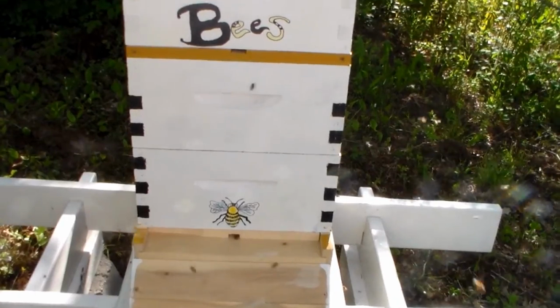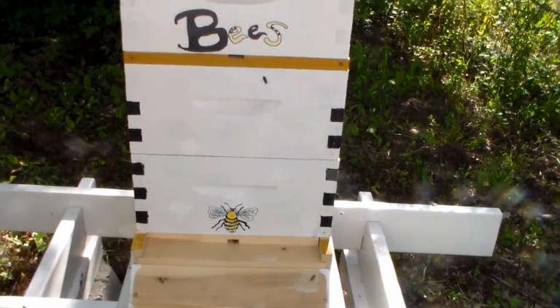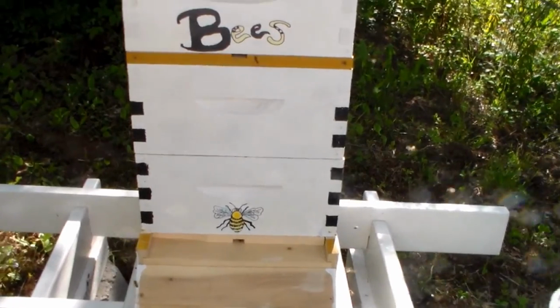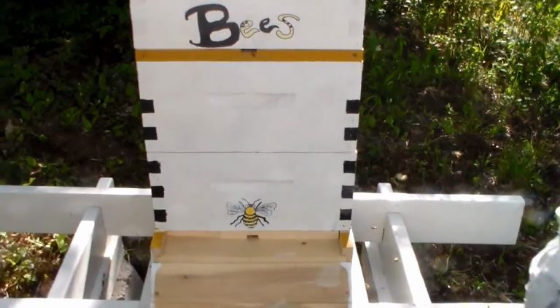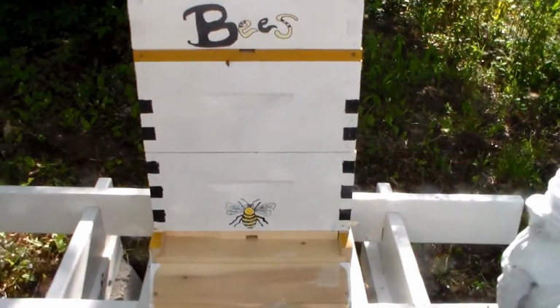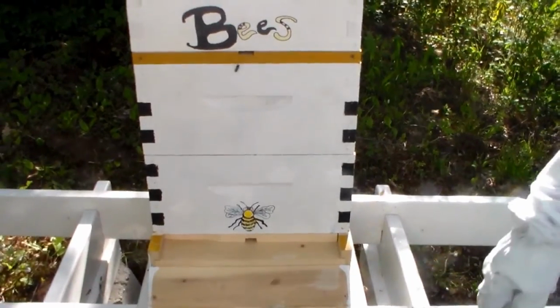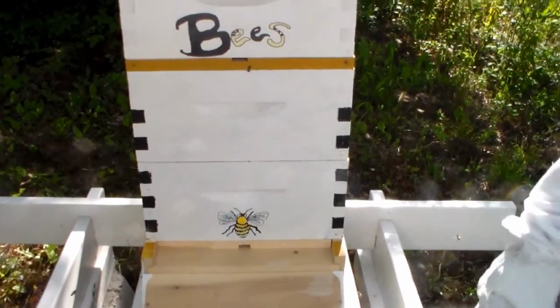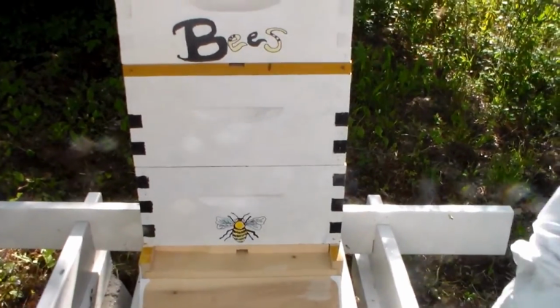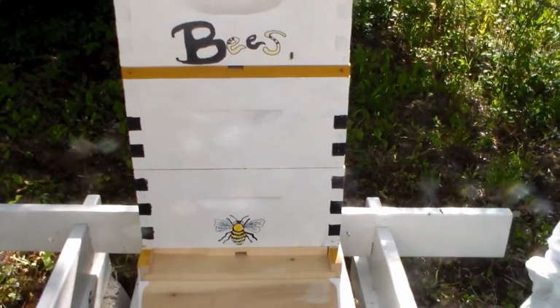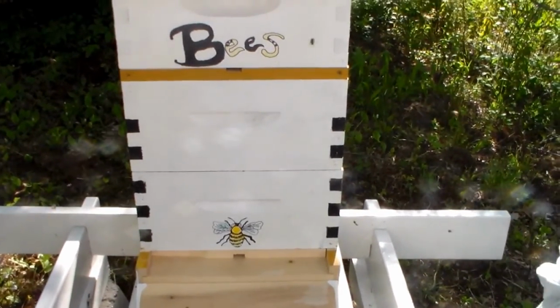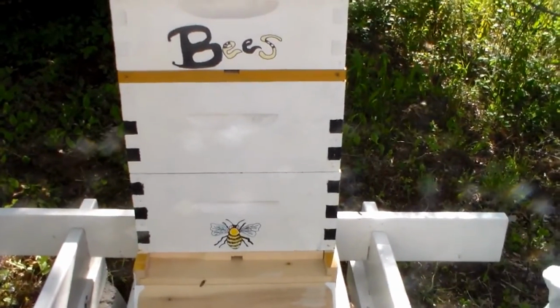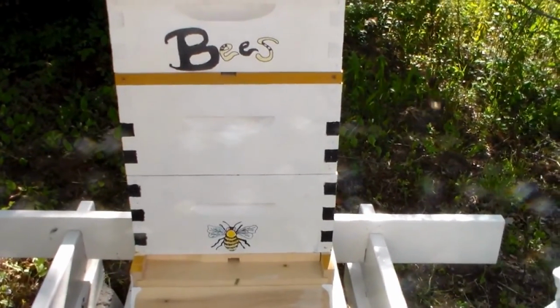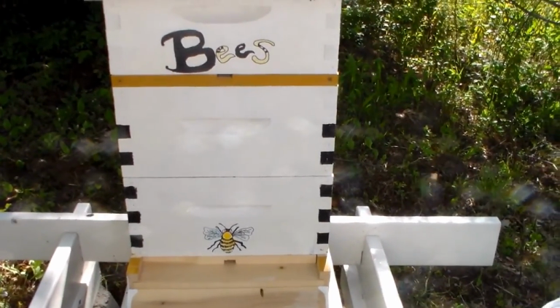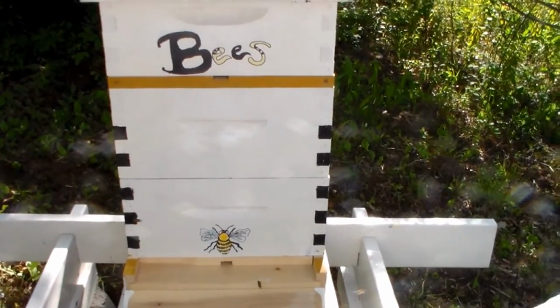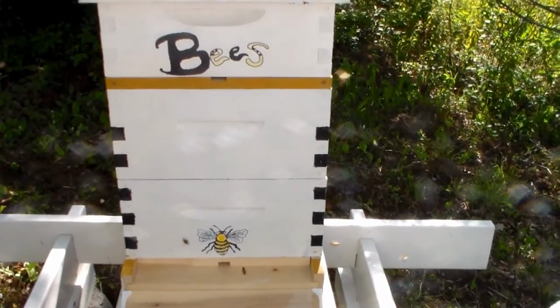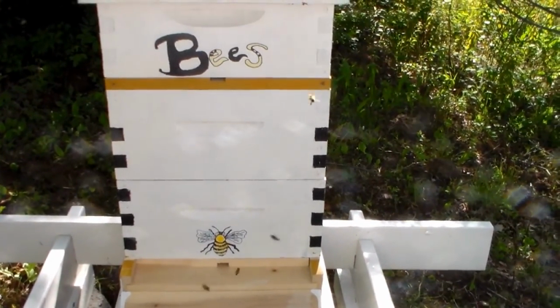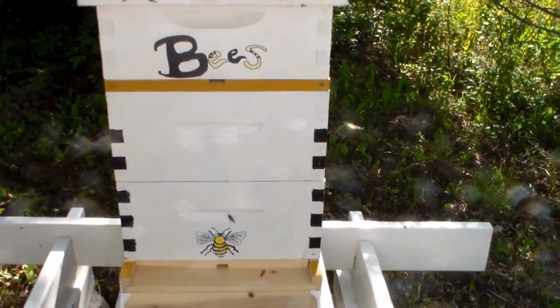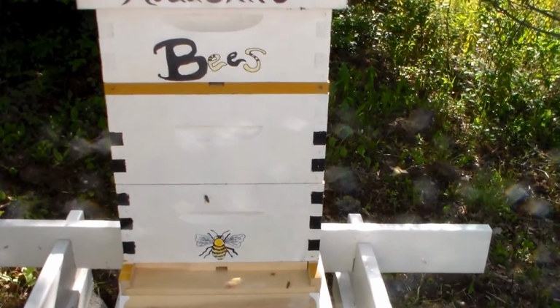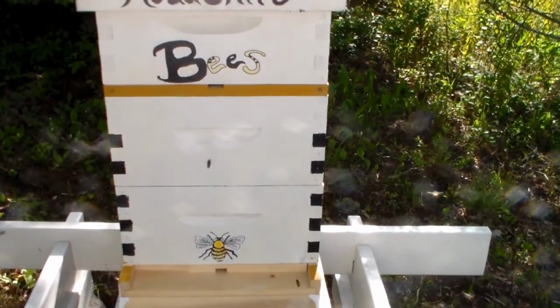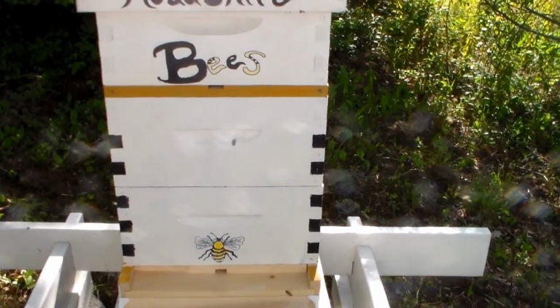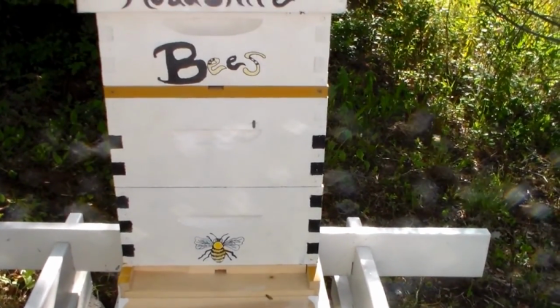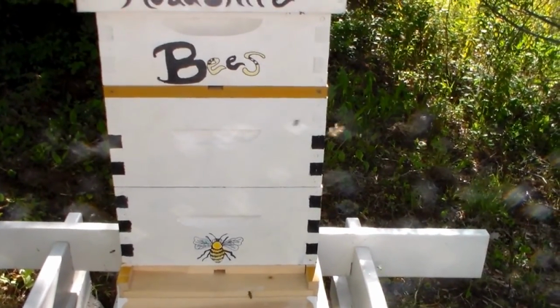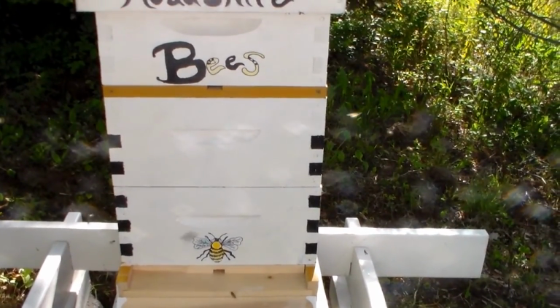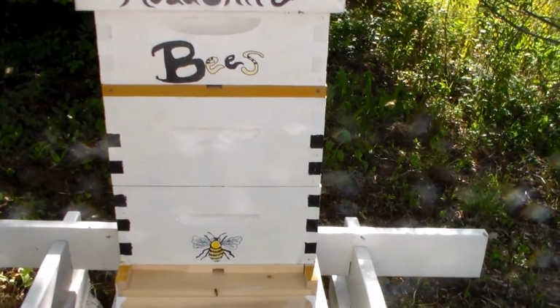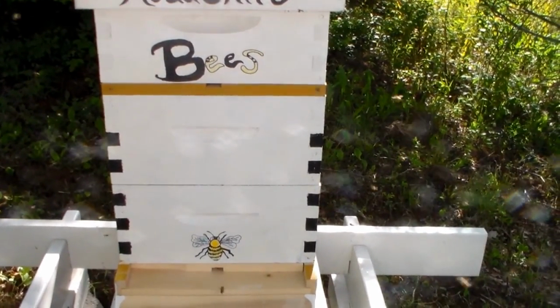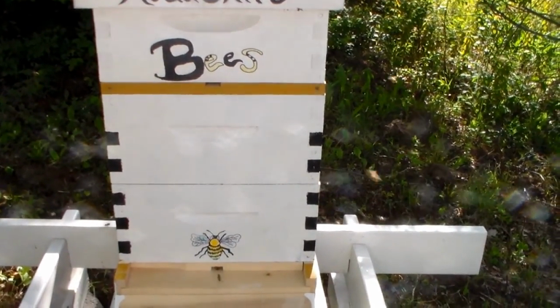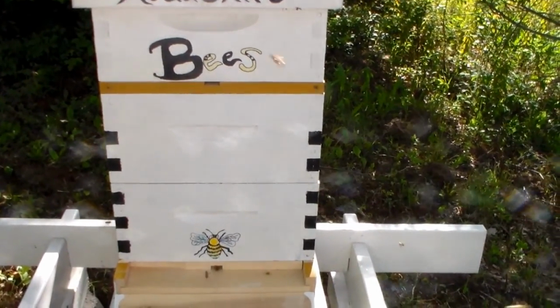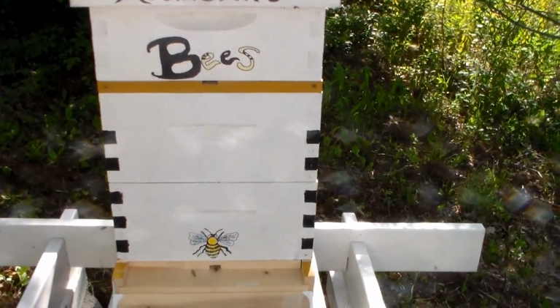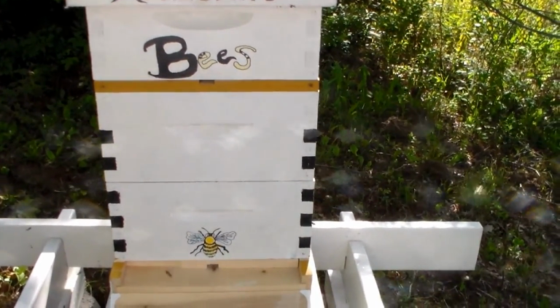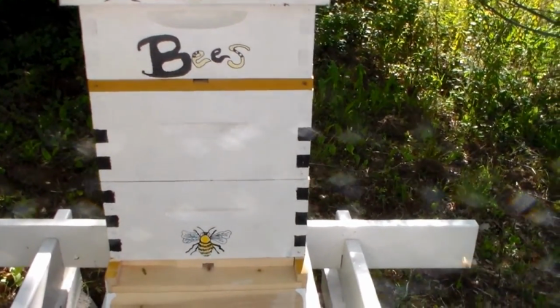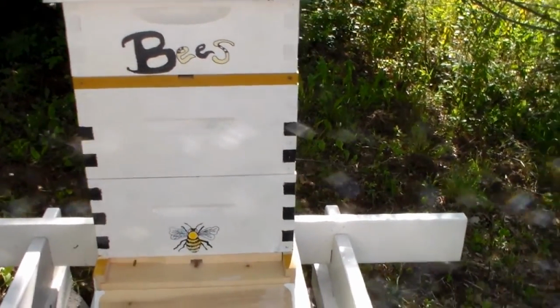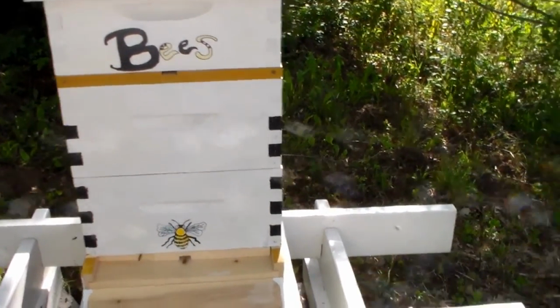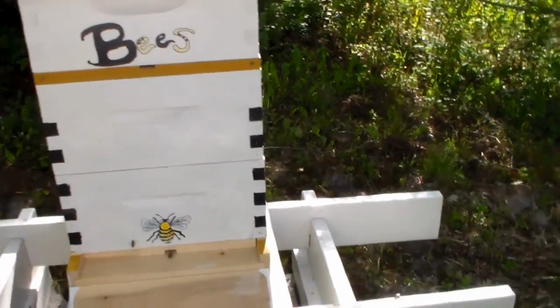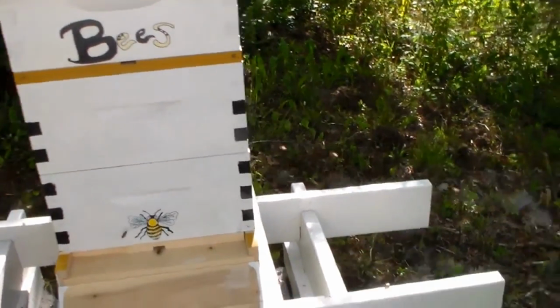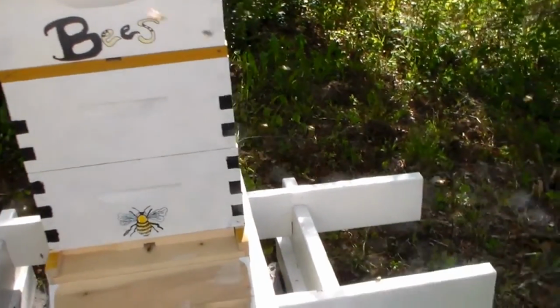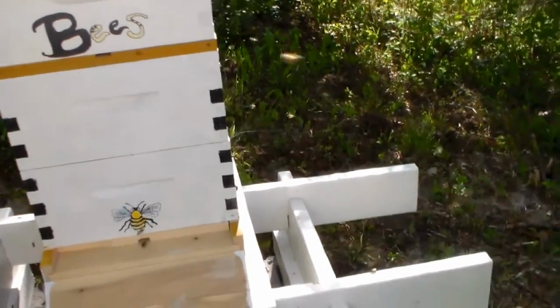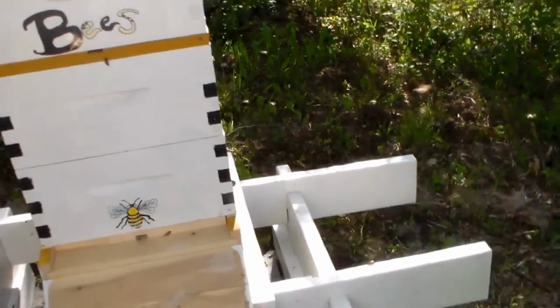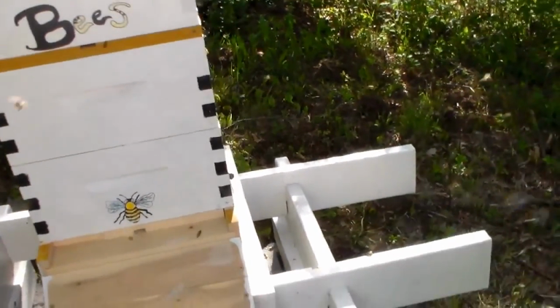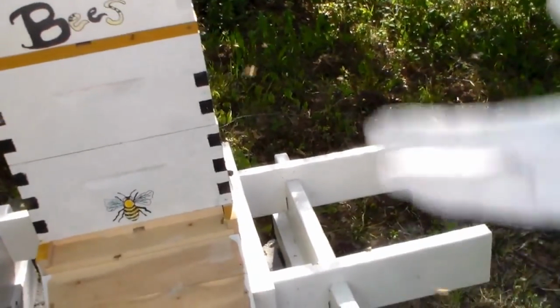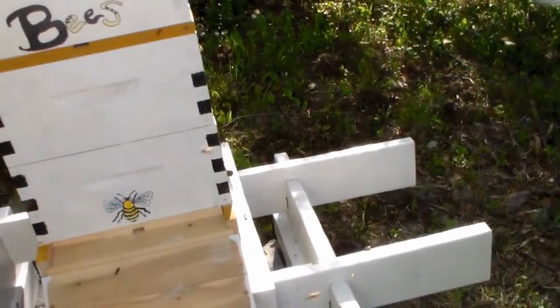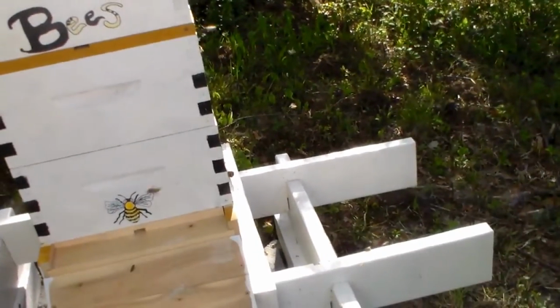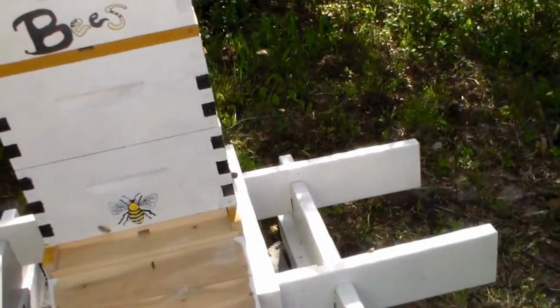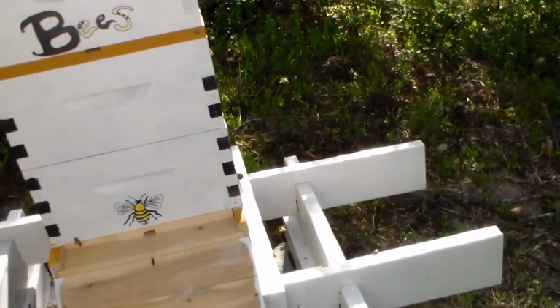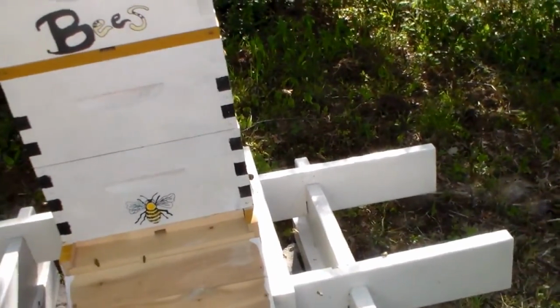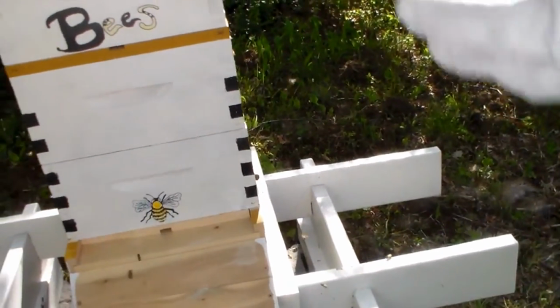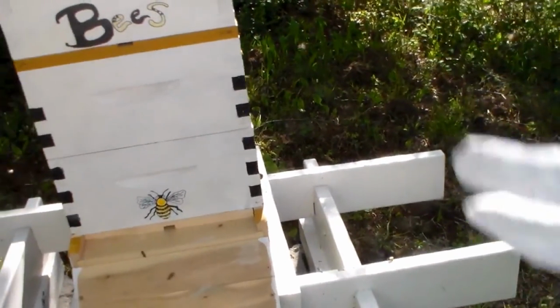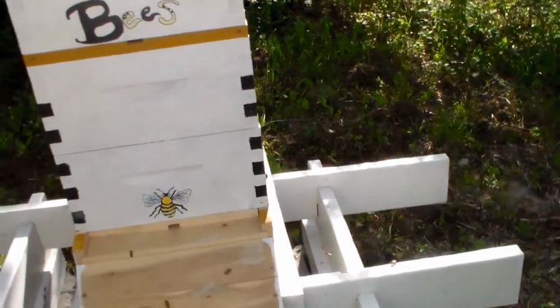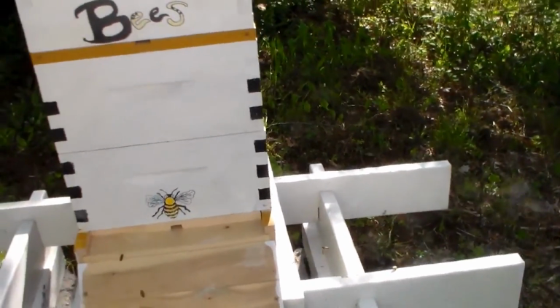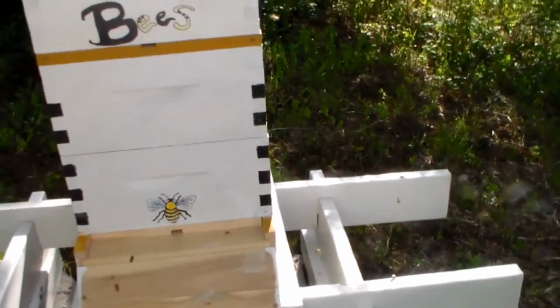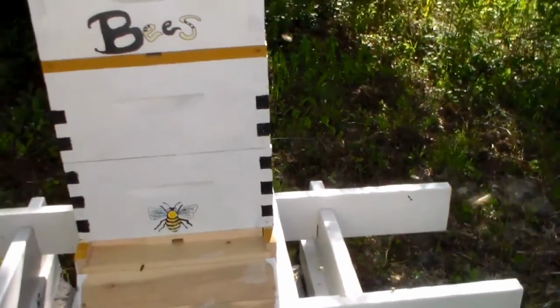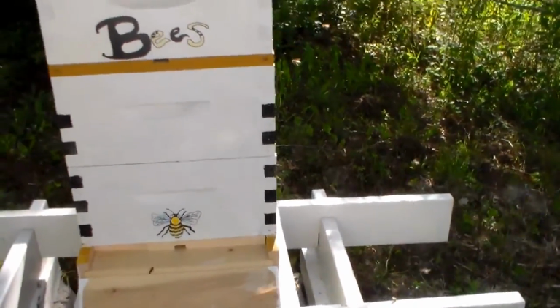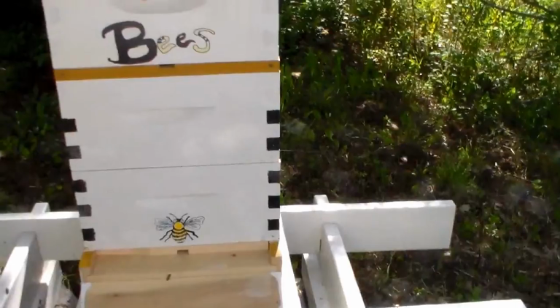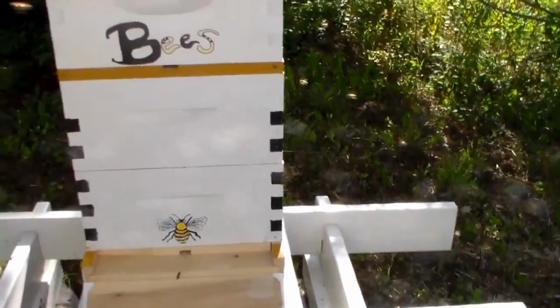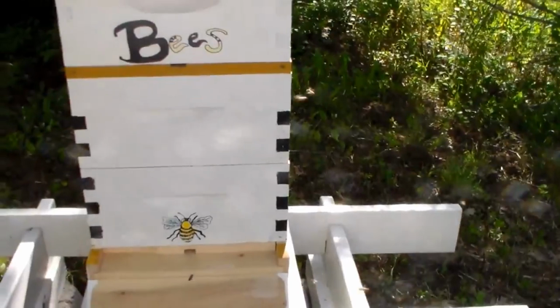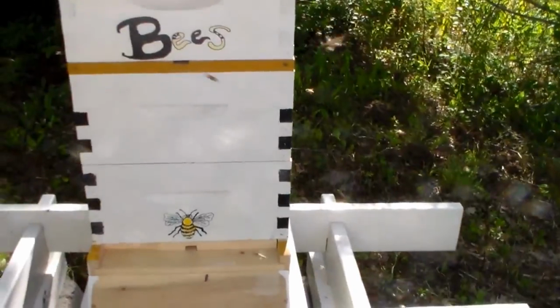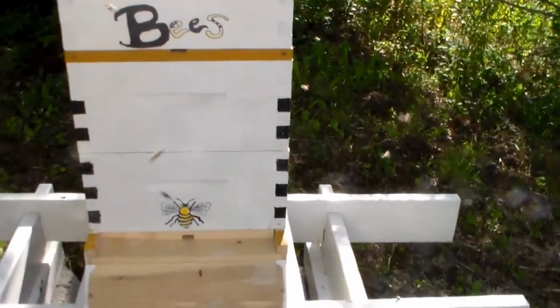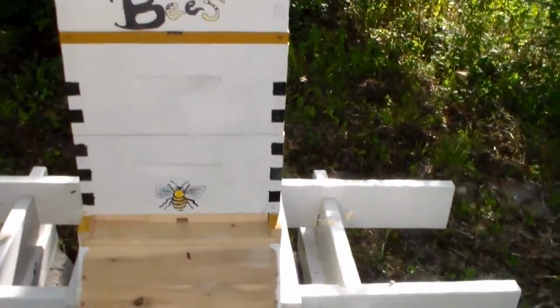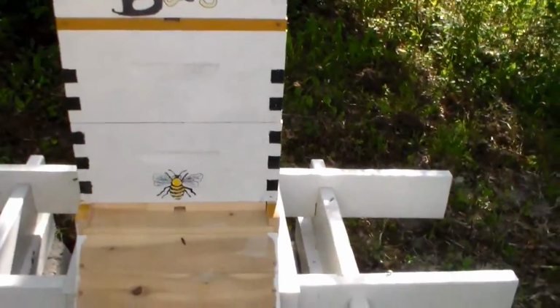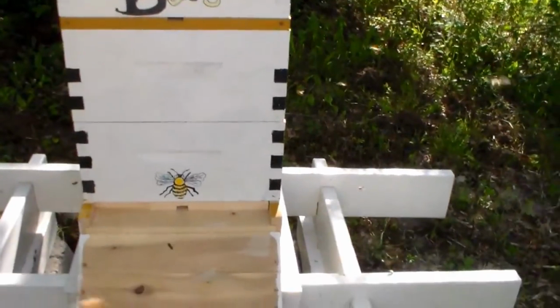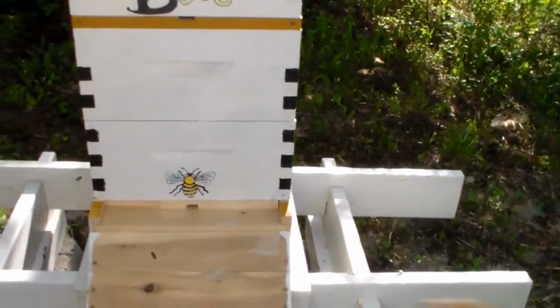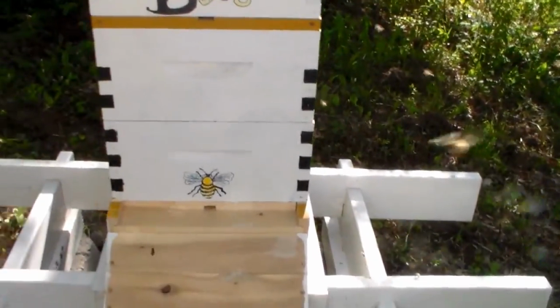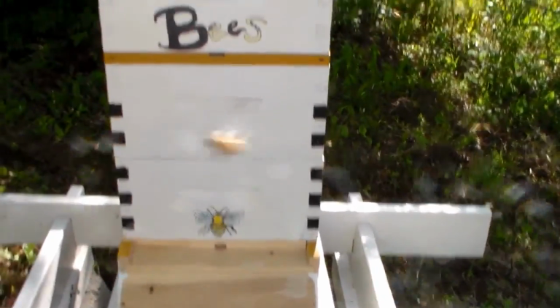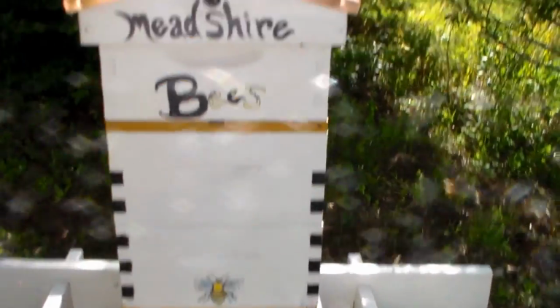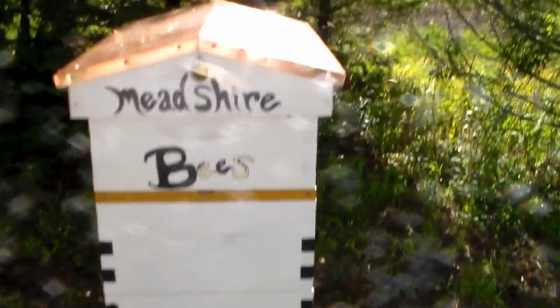June 6th, 2015. This is the start of our bees.